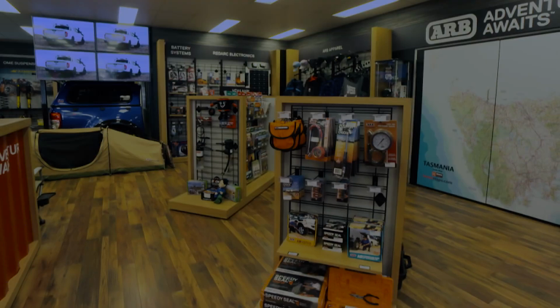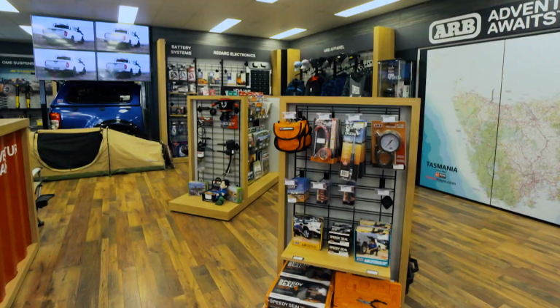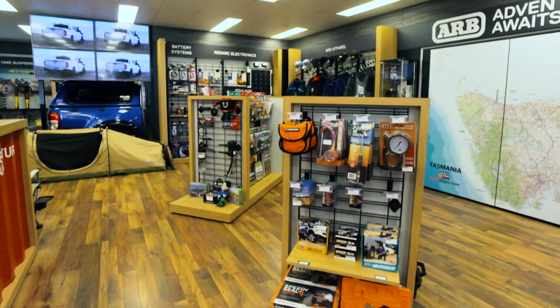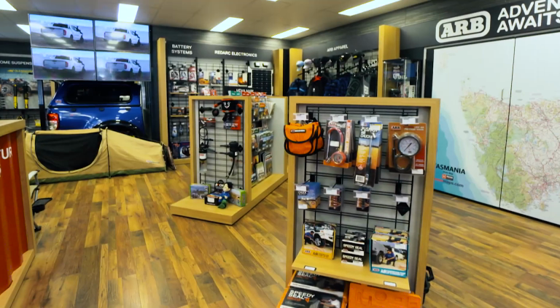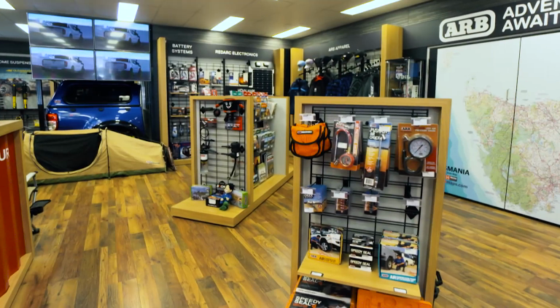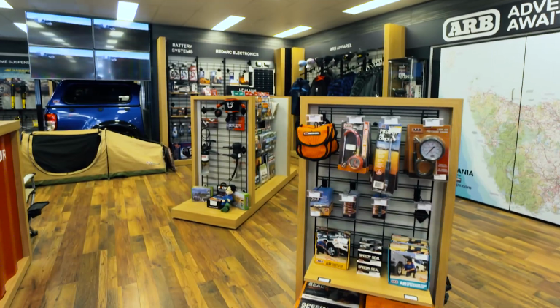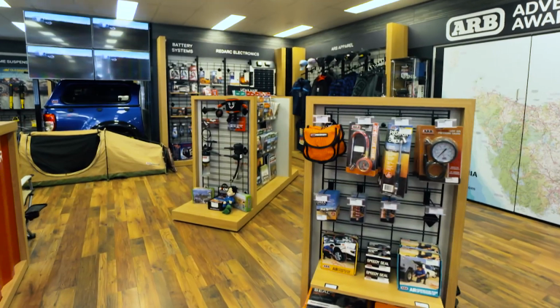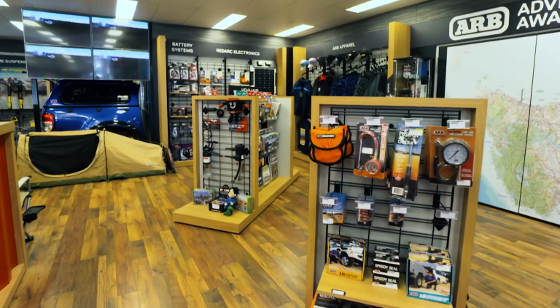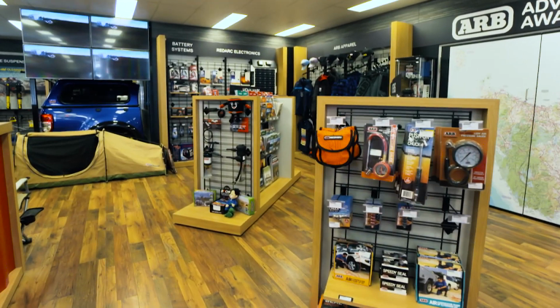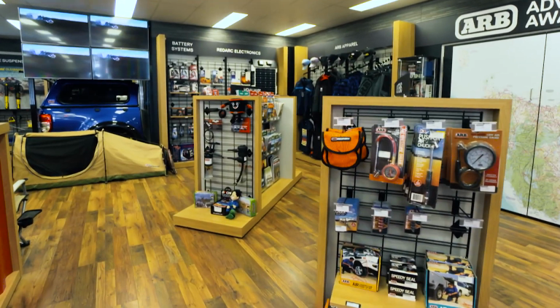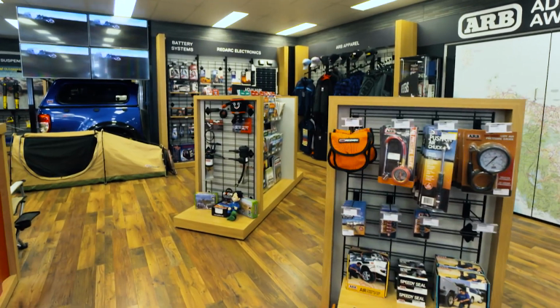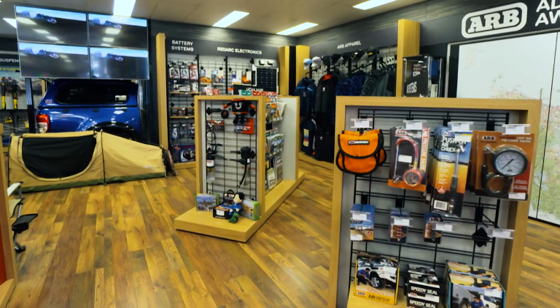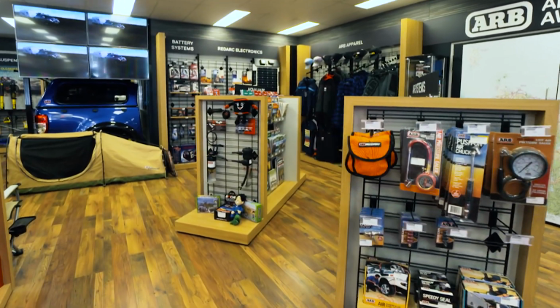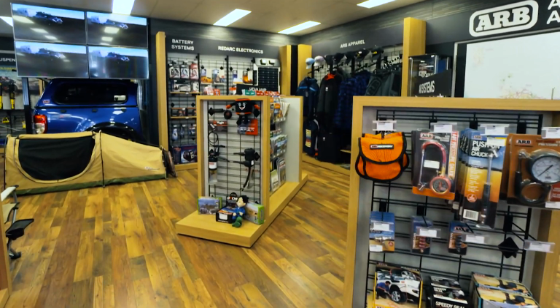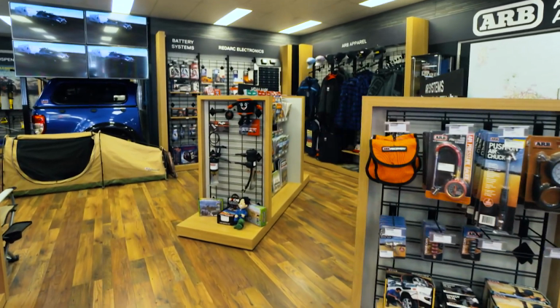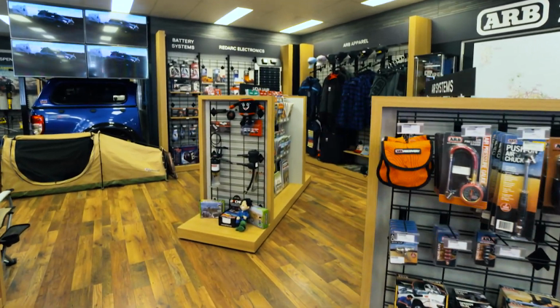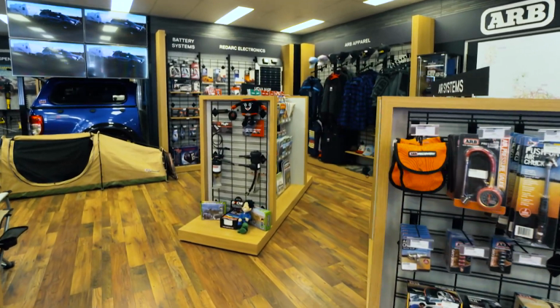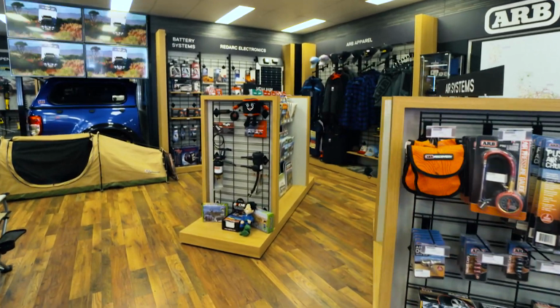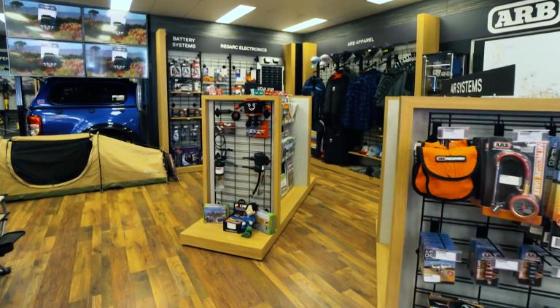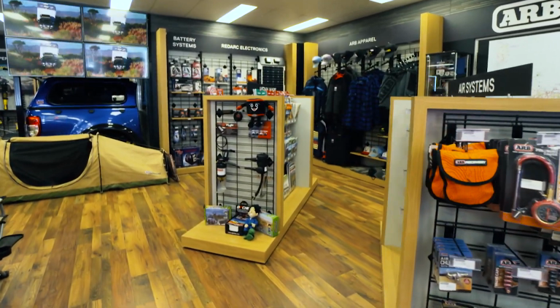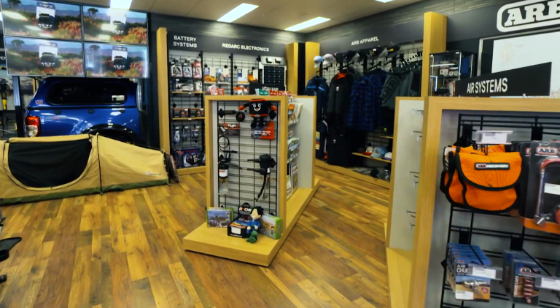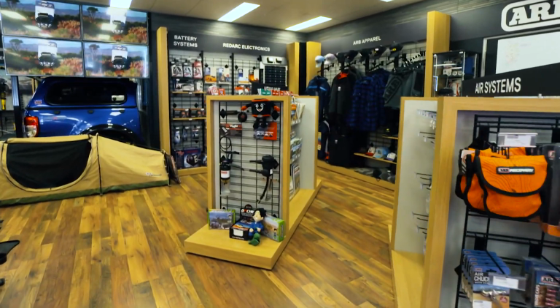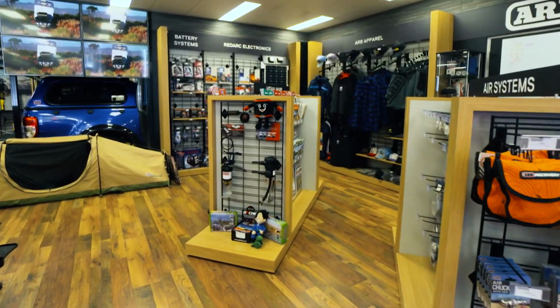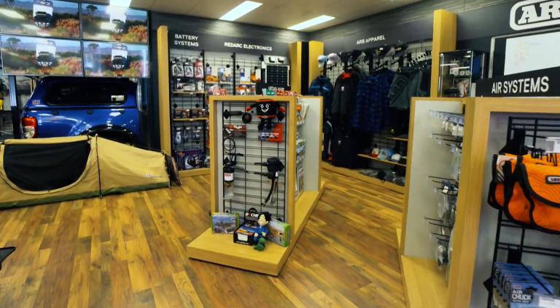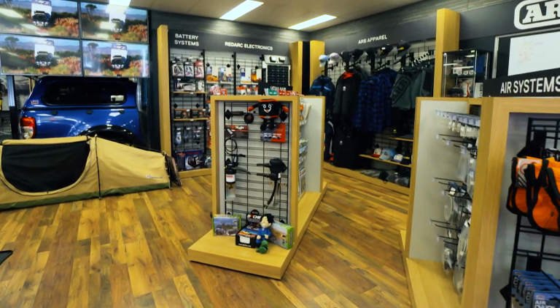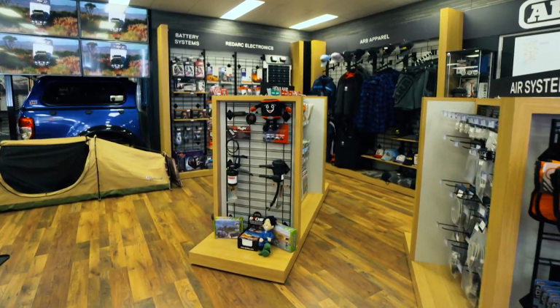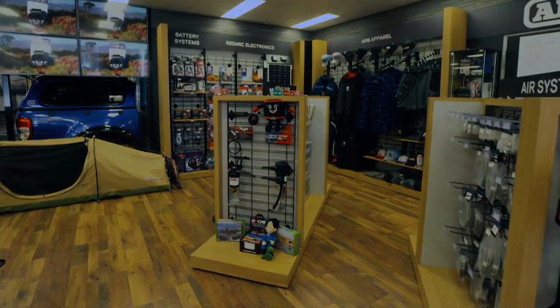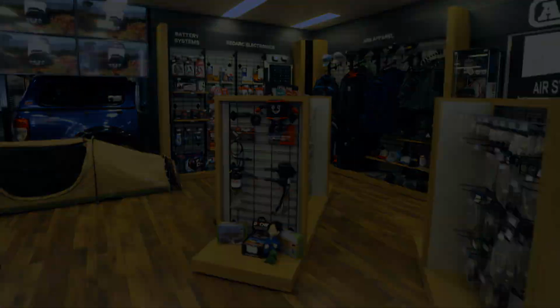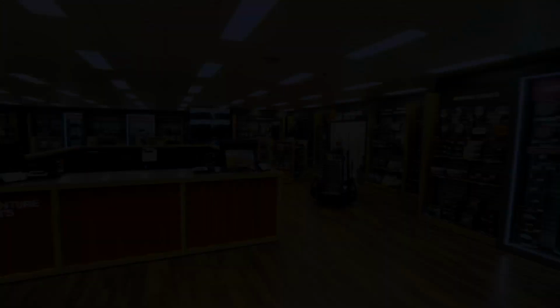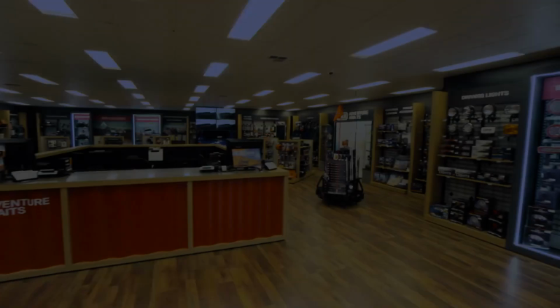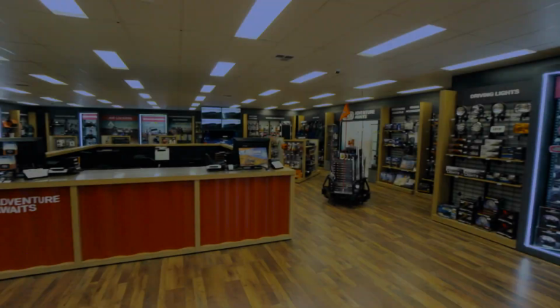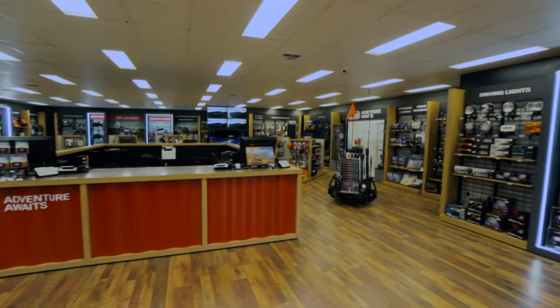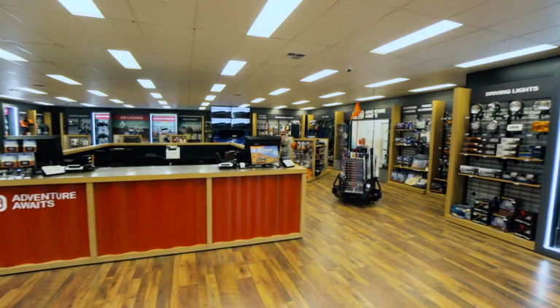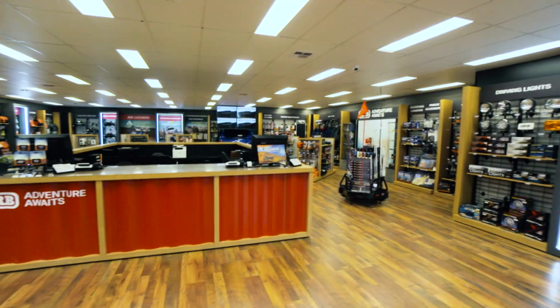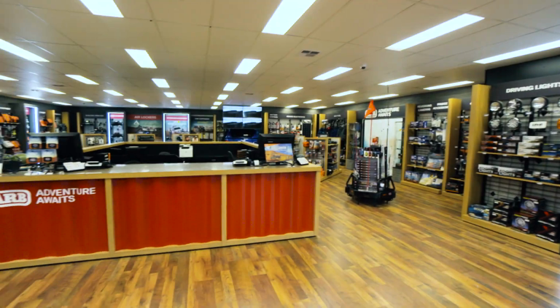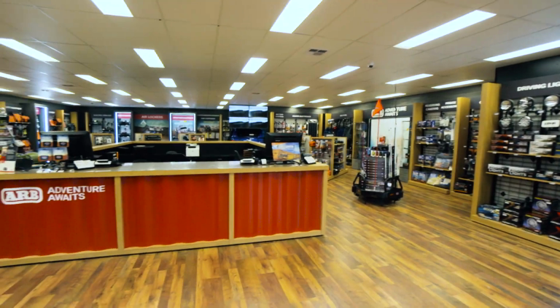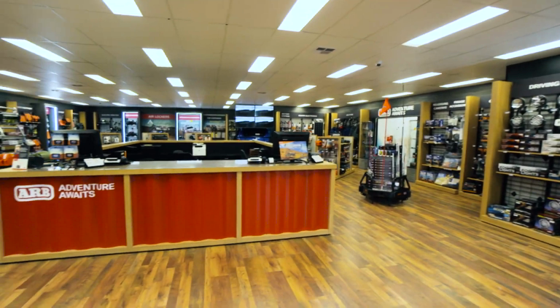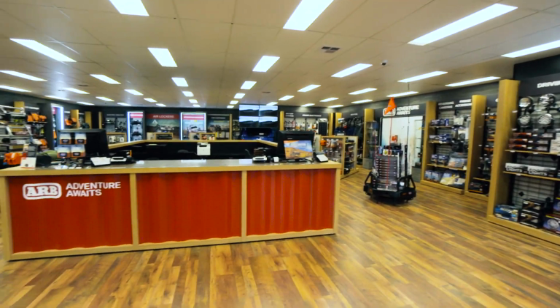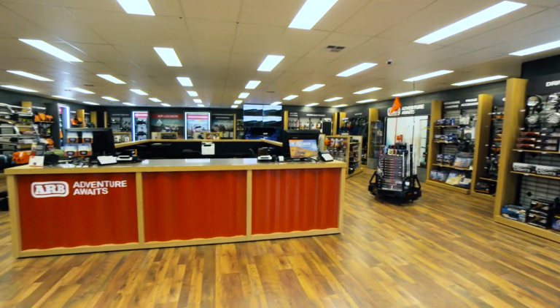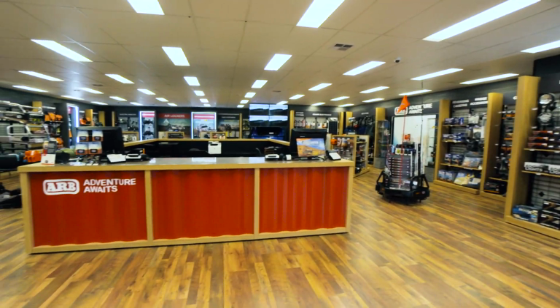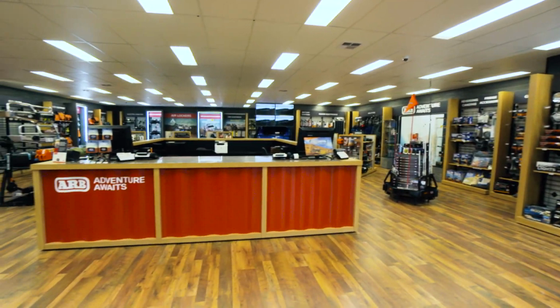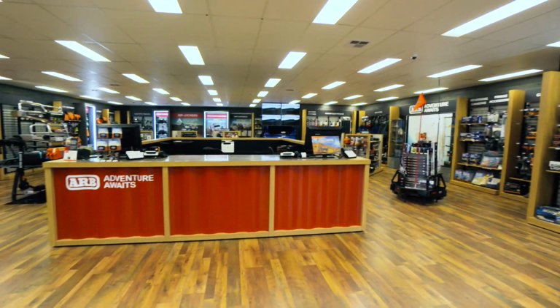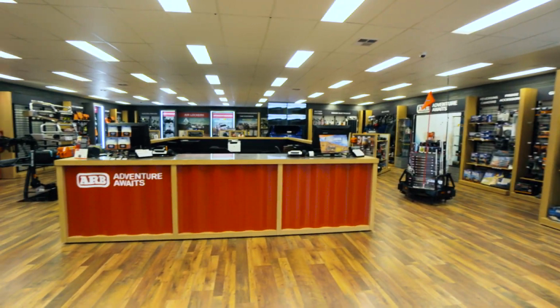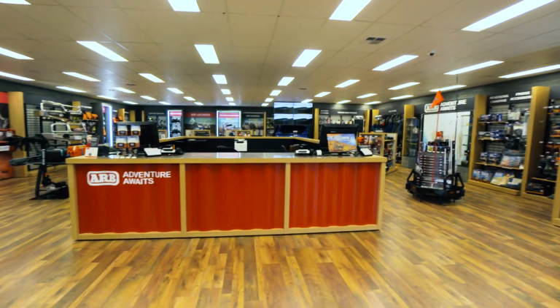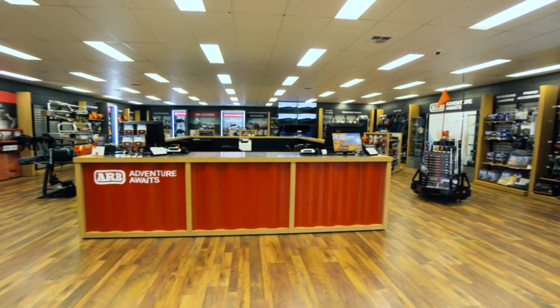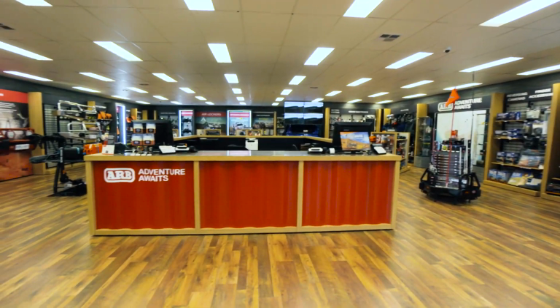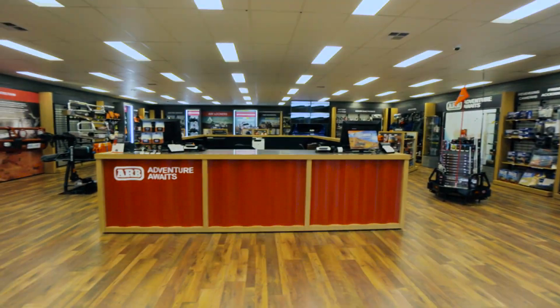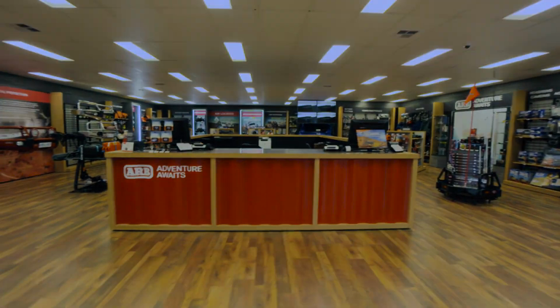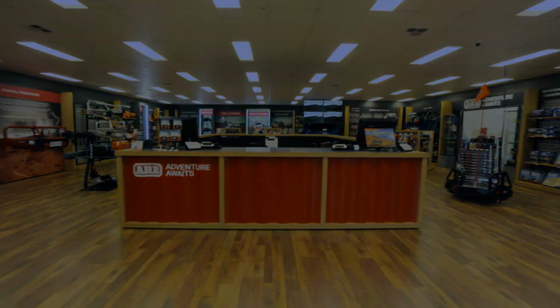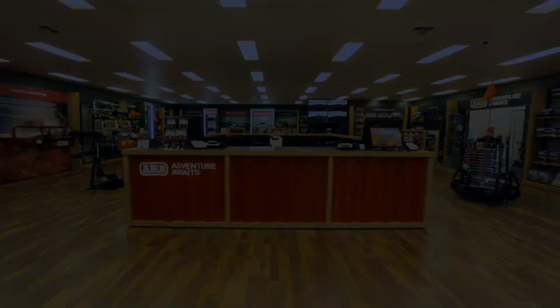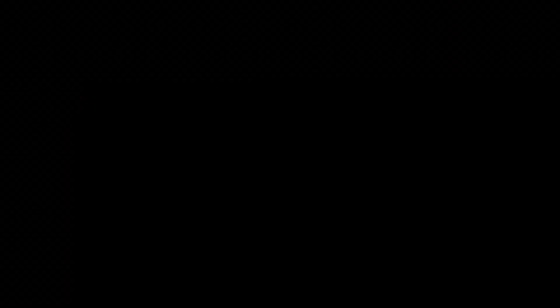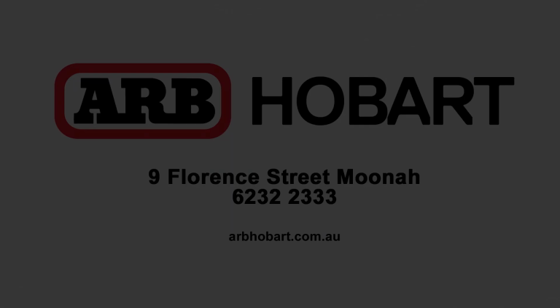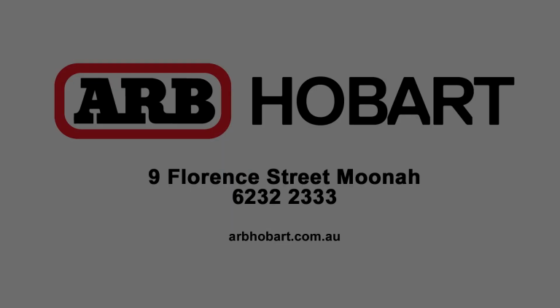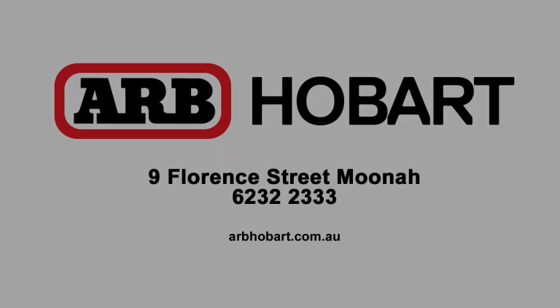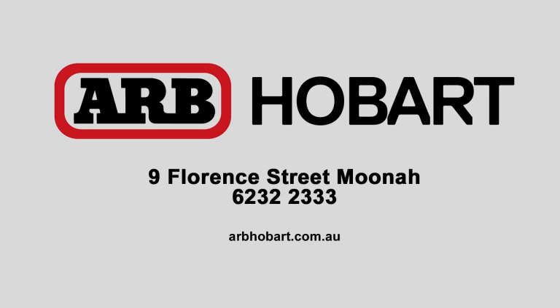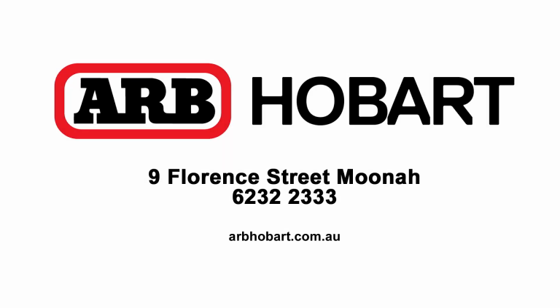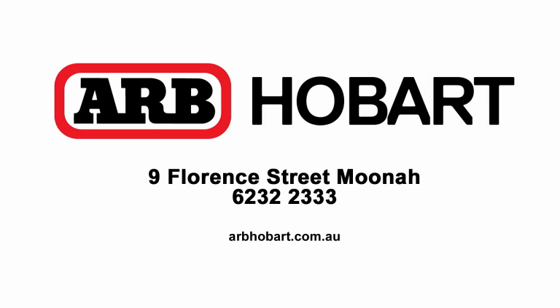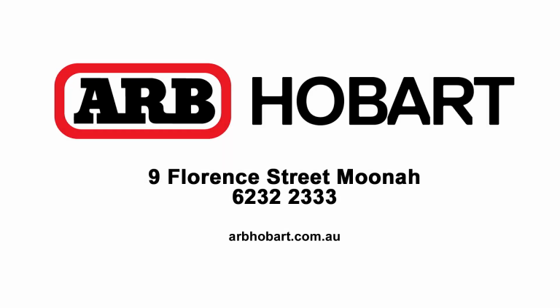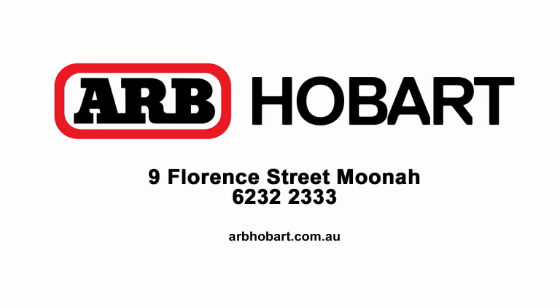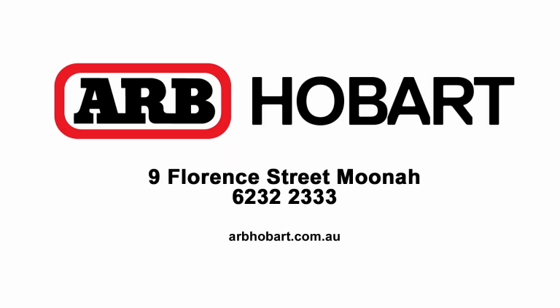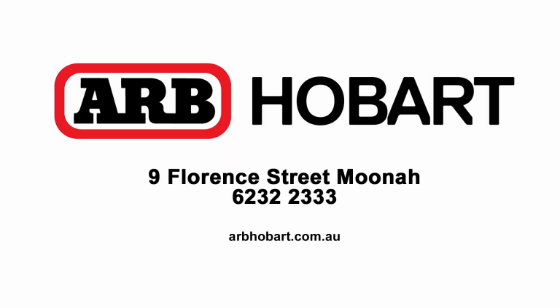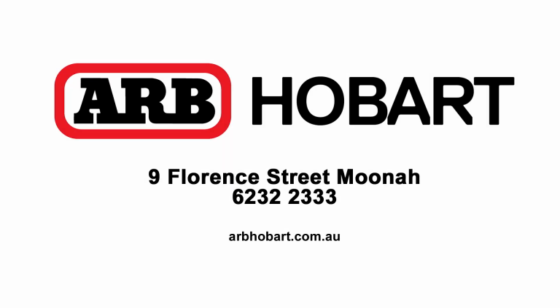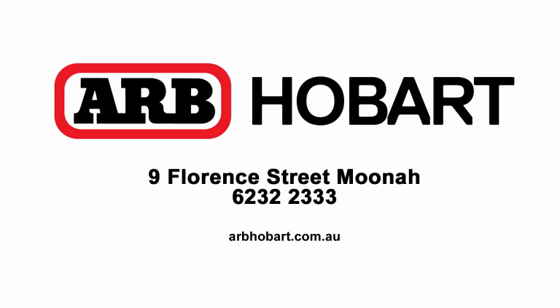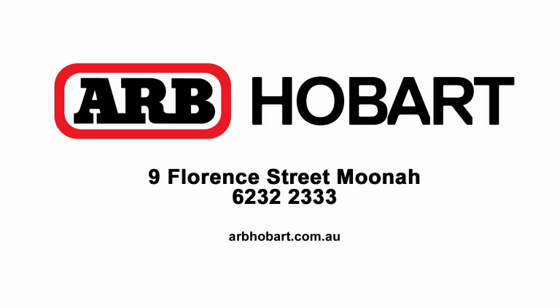Get more from your 4x4 and make every day an adventure with ARB Hobart 4x4 Accessories, 9 Florence Street, Moonah.